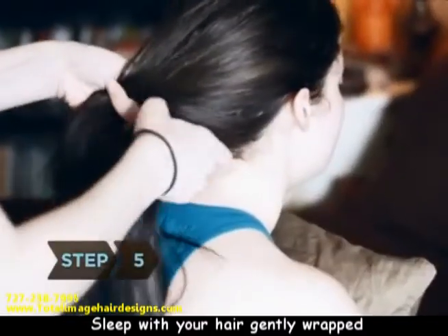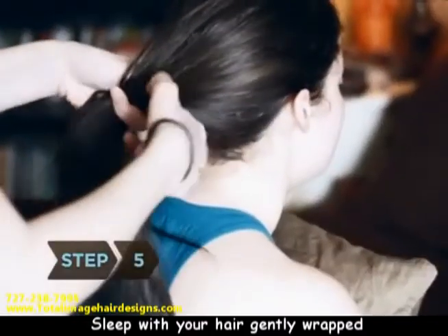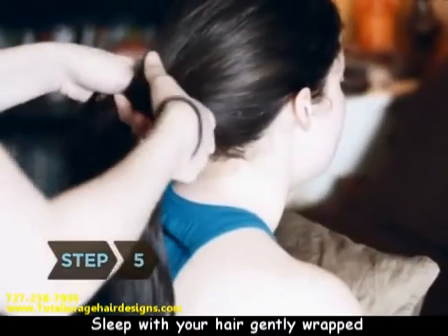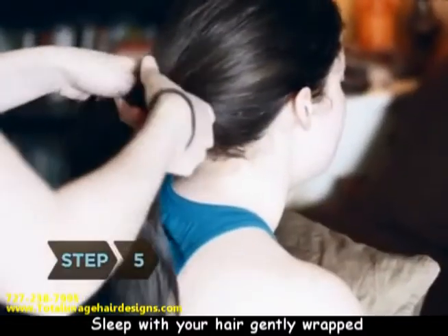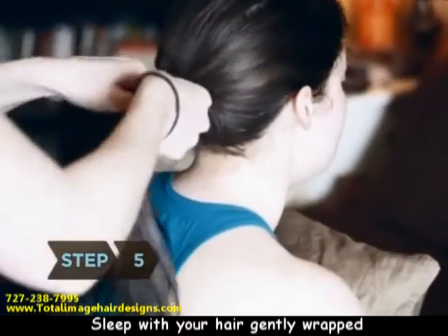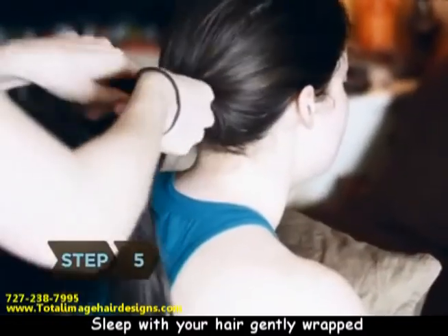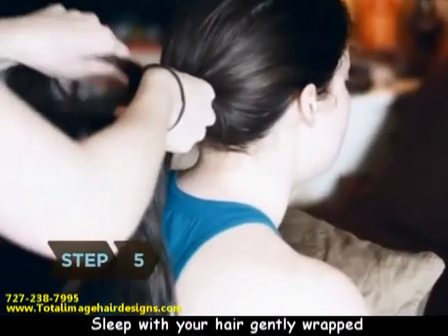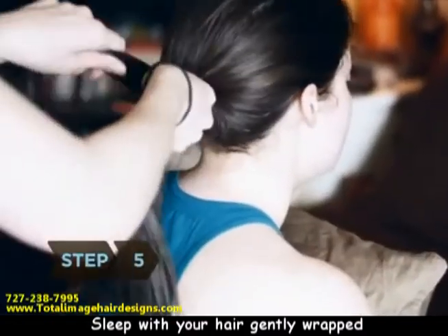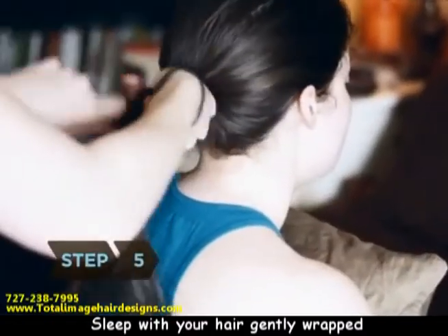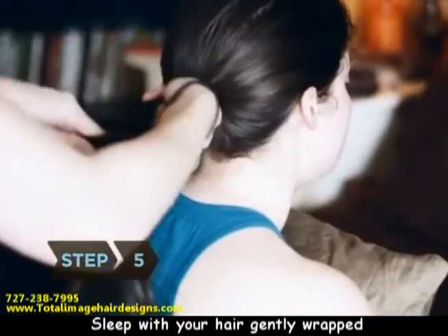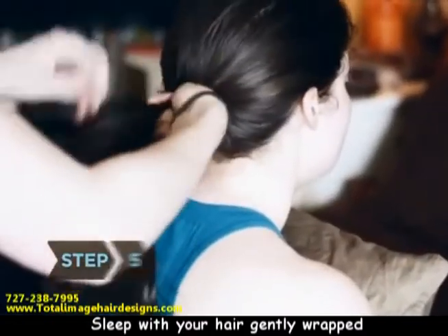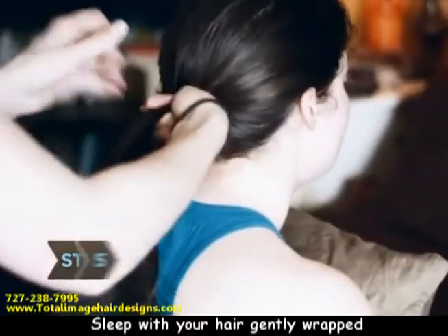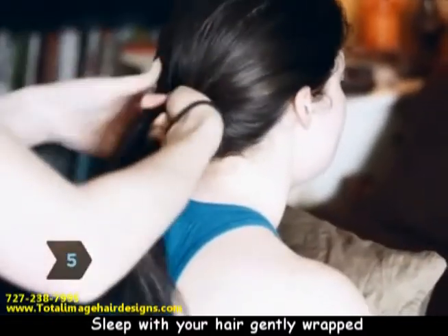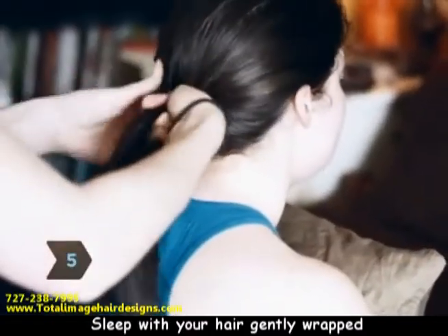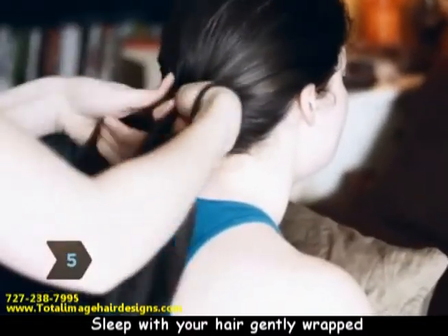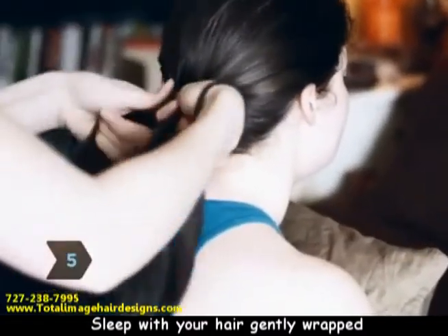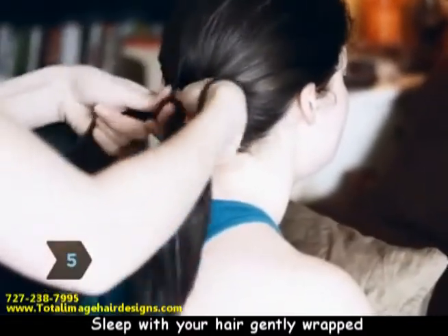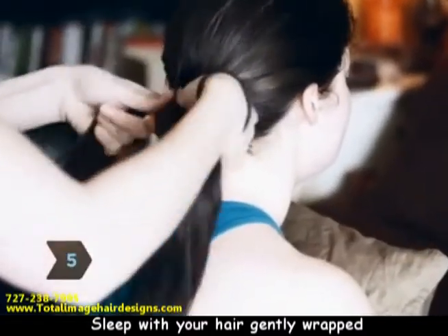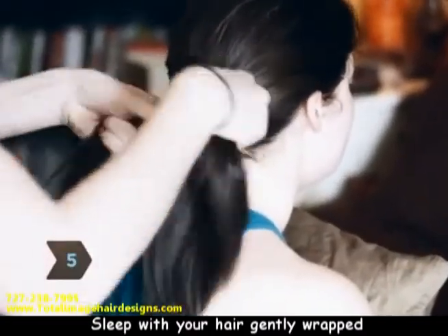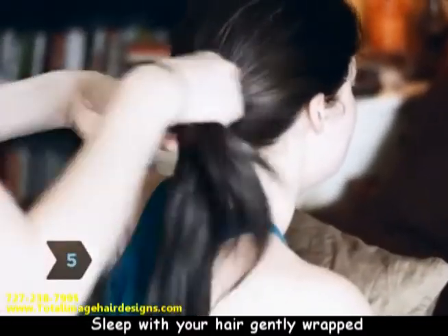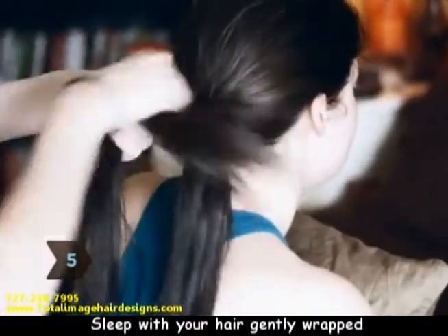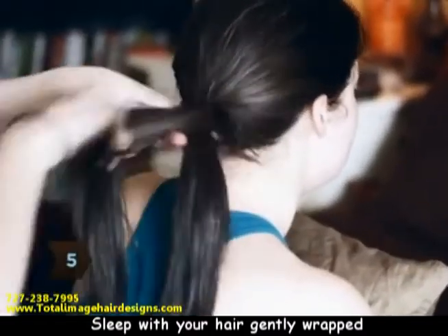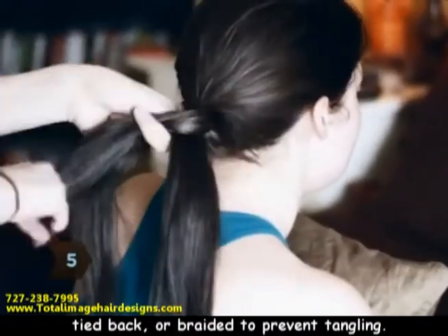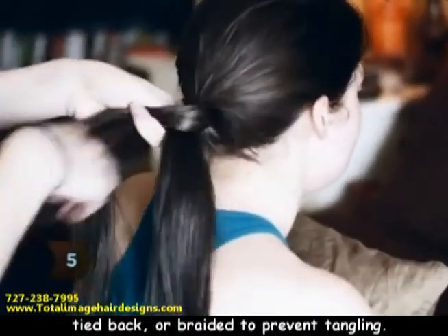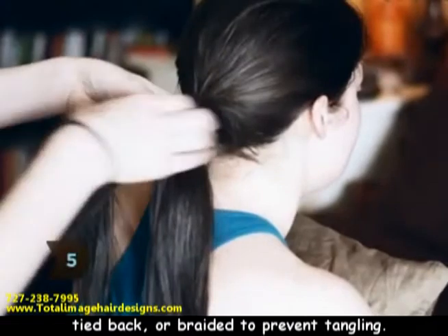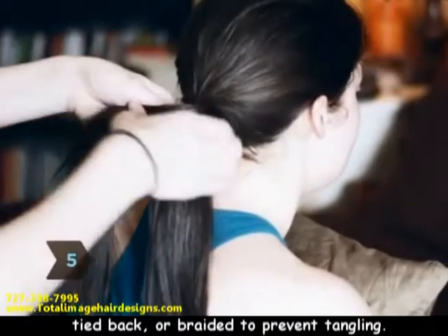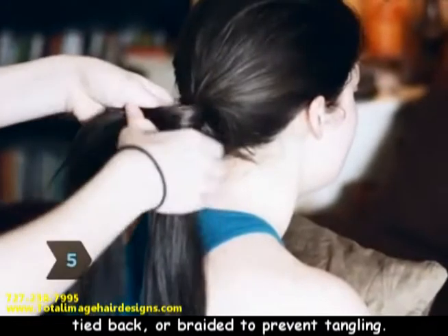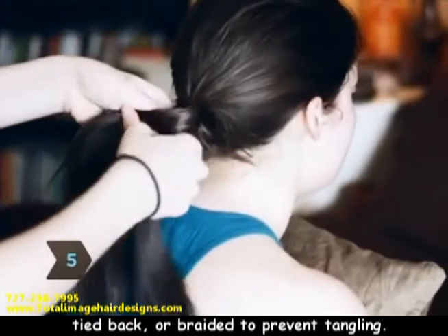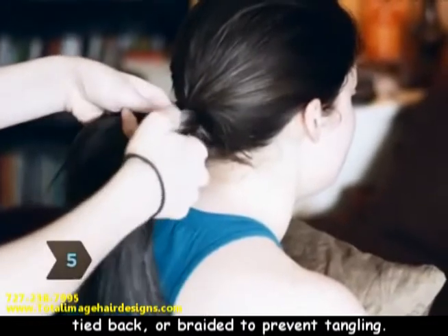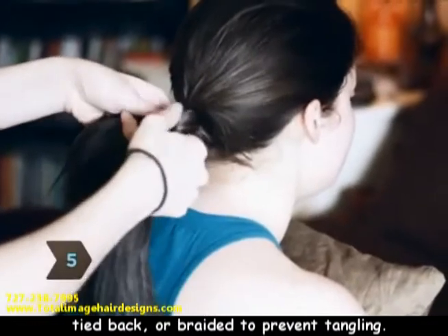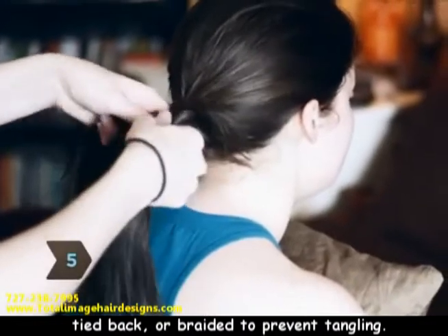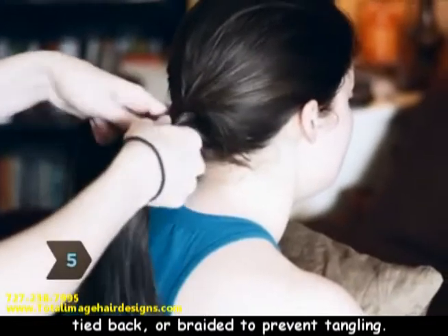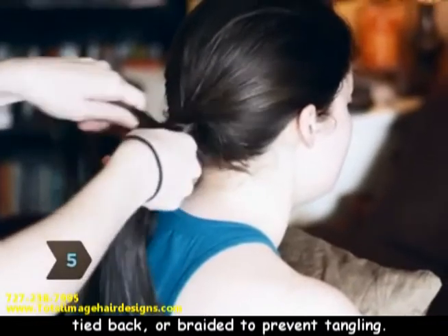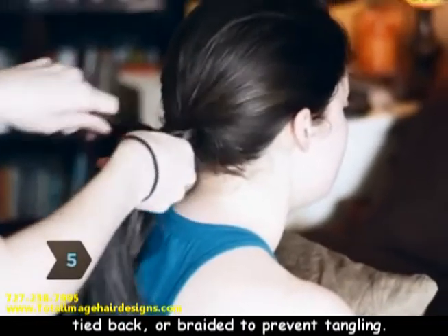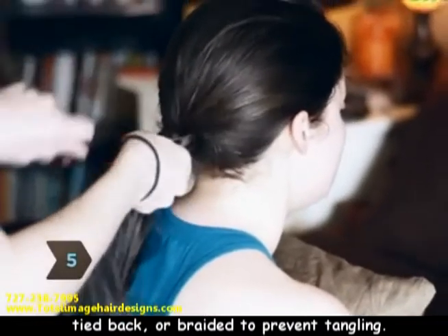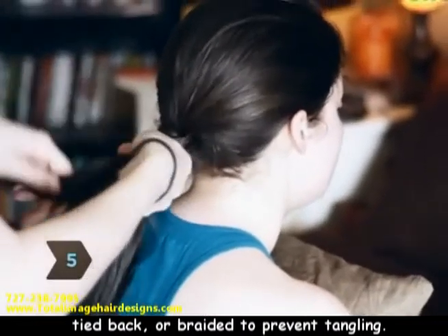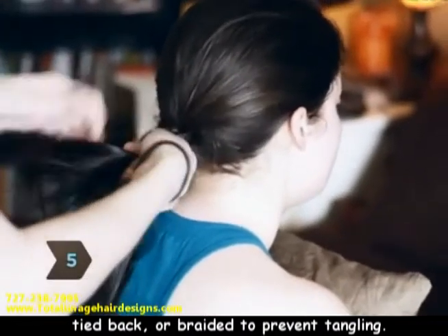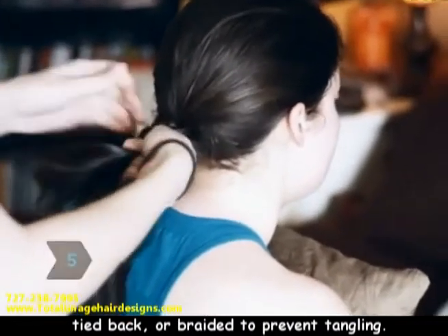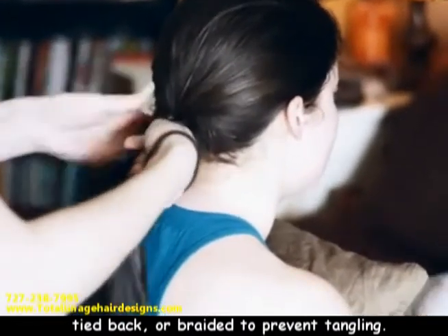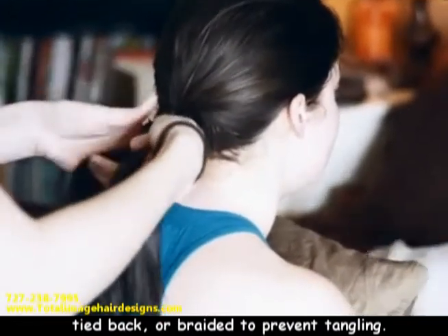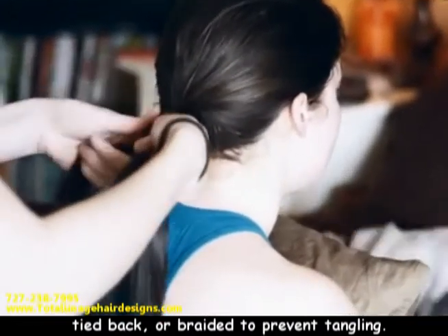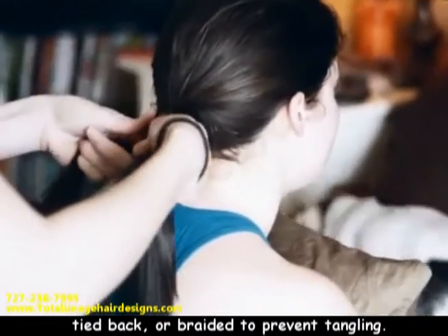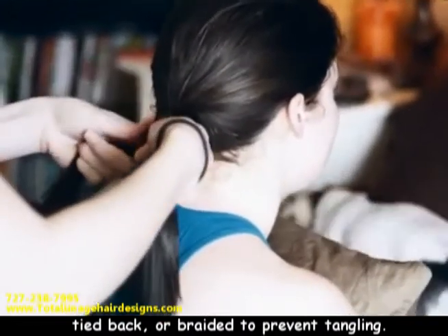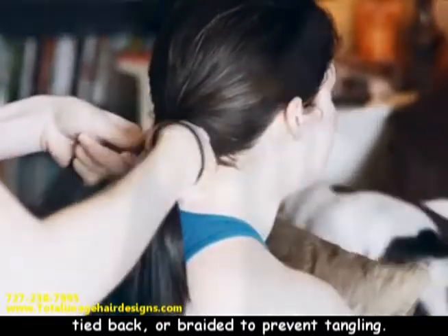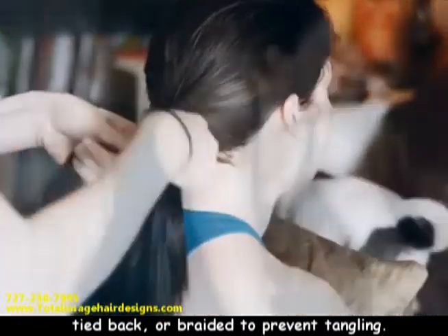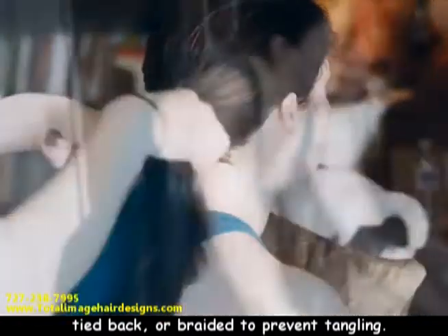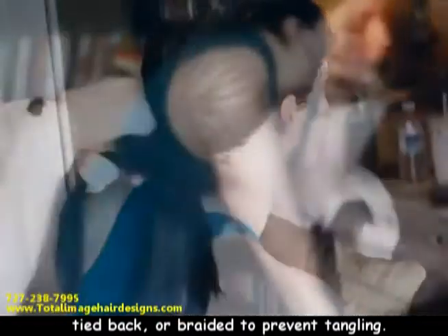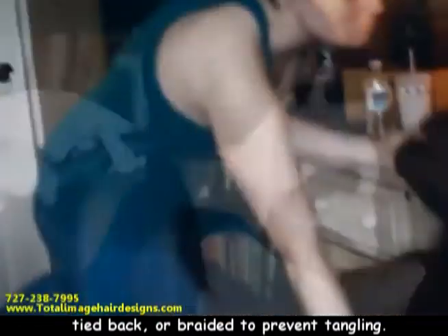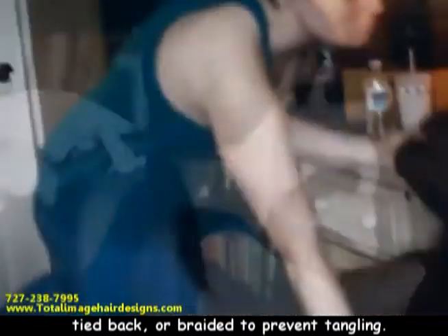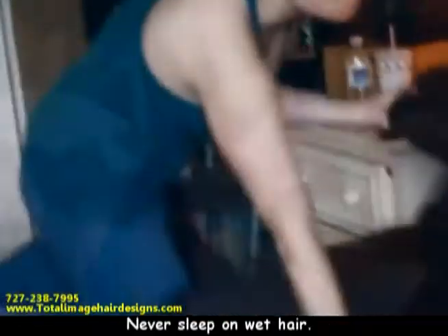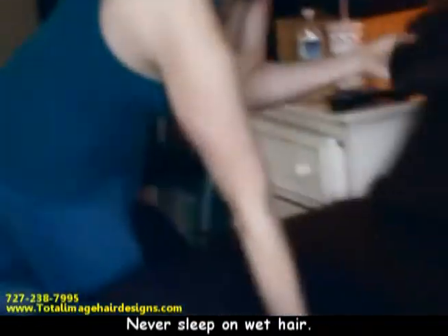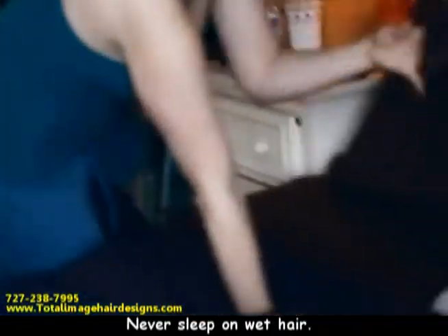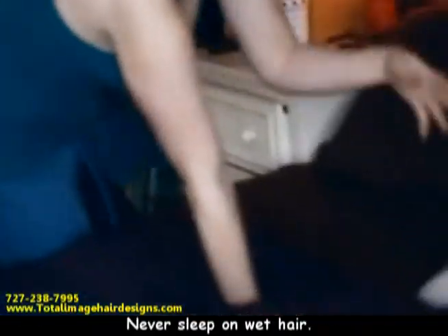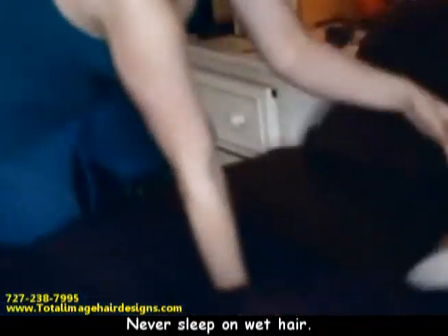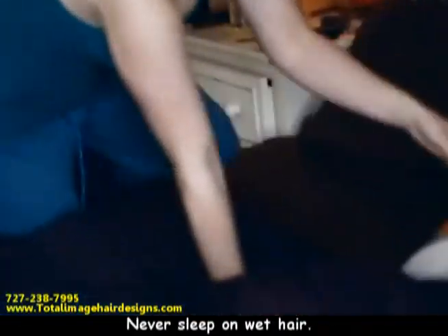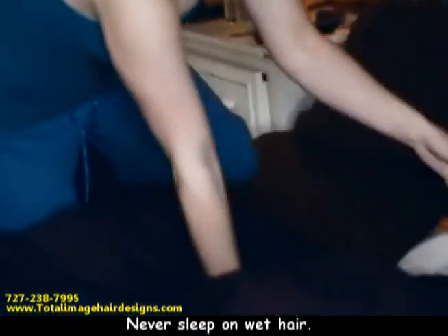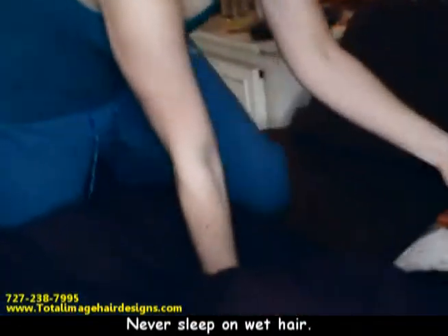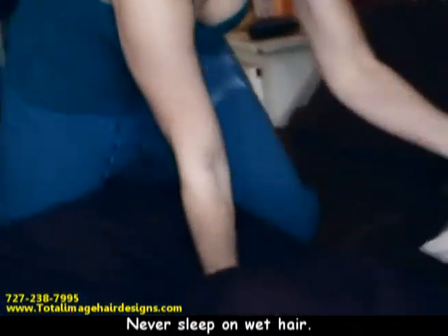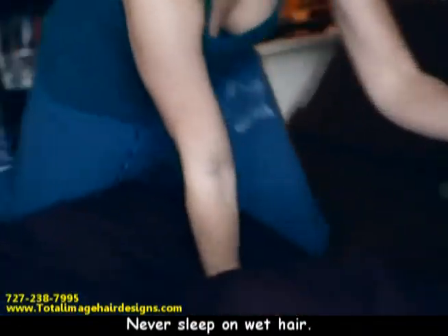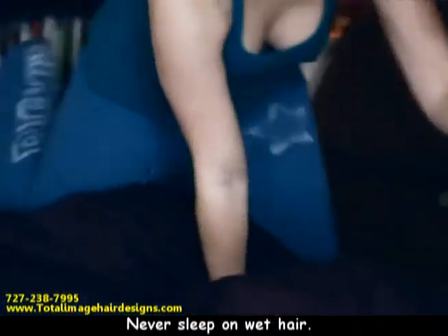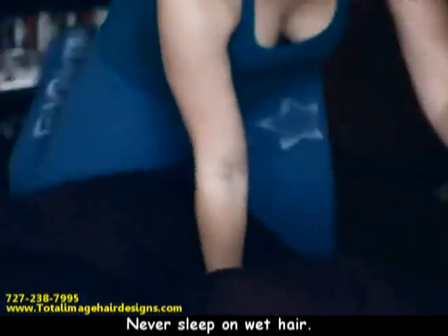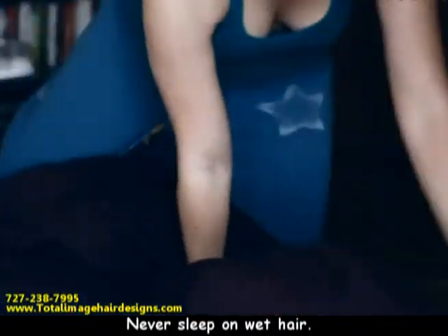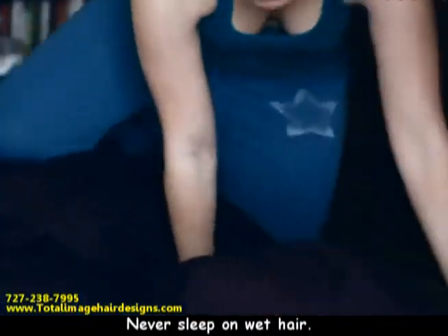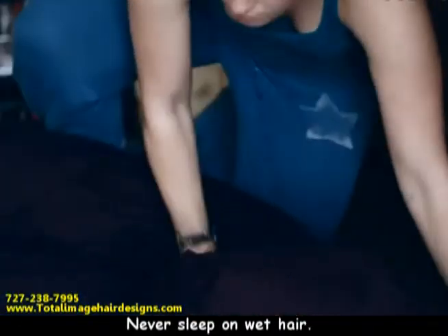Step 5. Sleep with your hair gently wrapped, tied back, or braided to prevent tangling. Never sleep on wet hair.